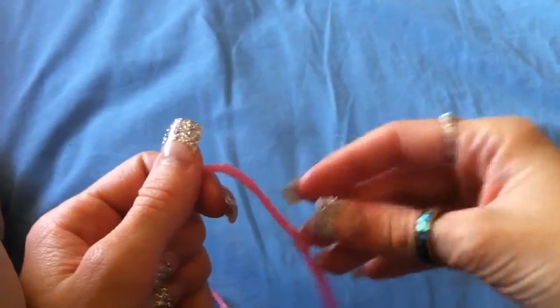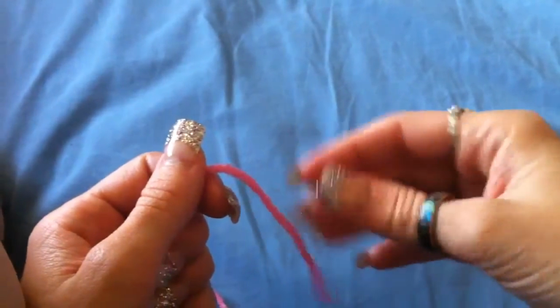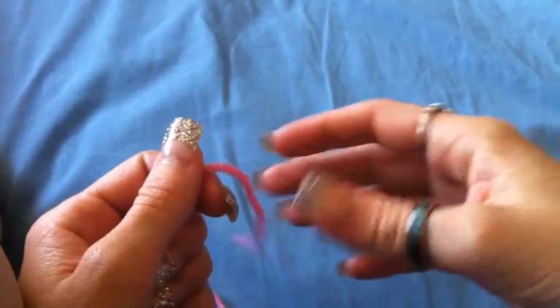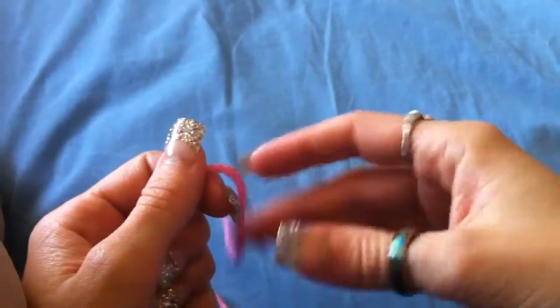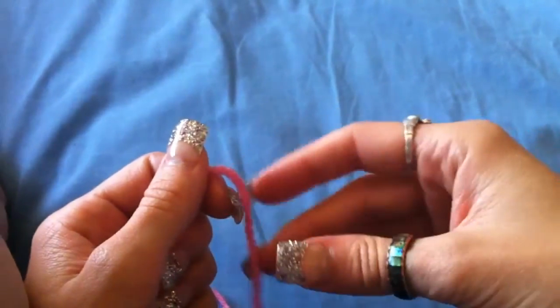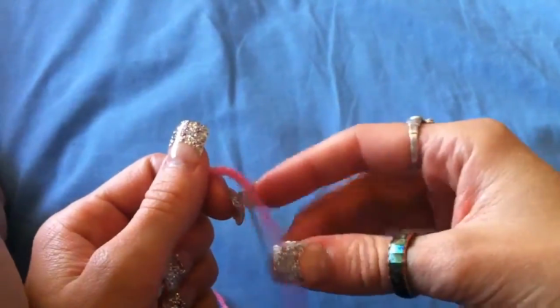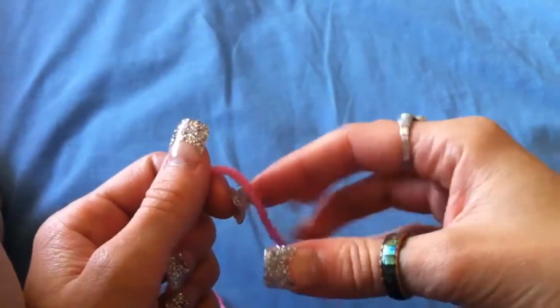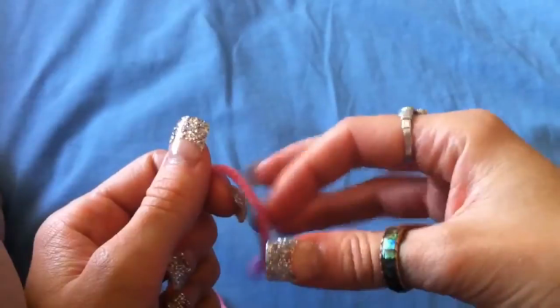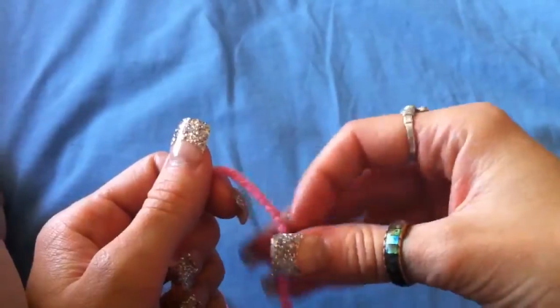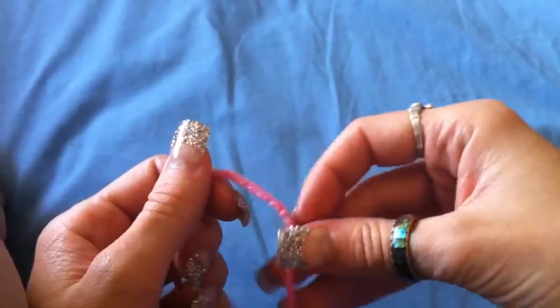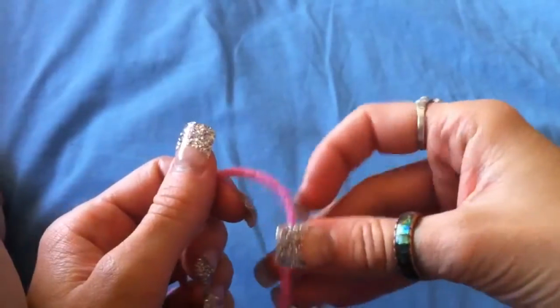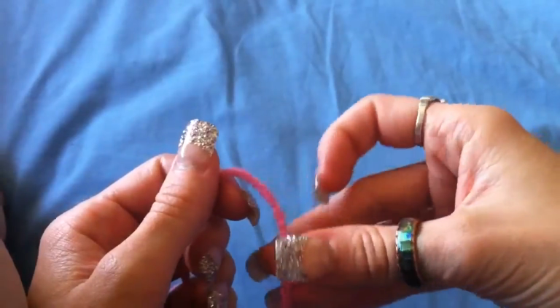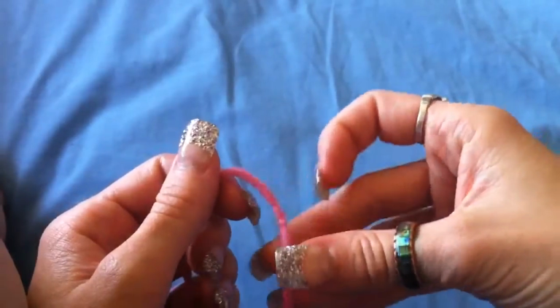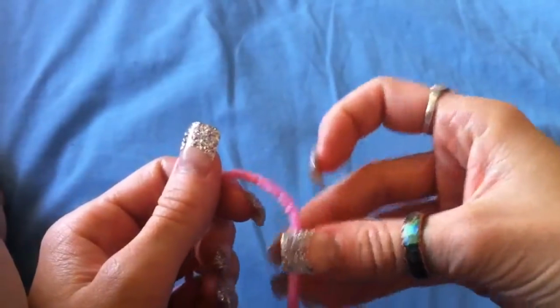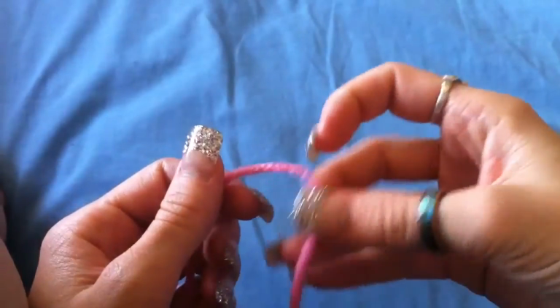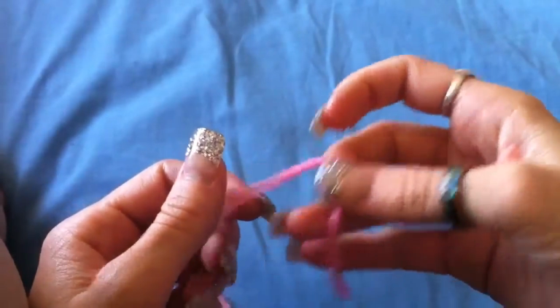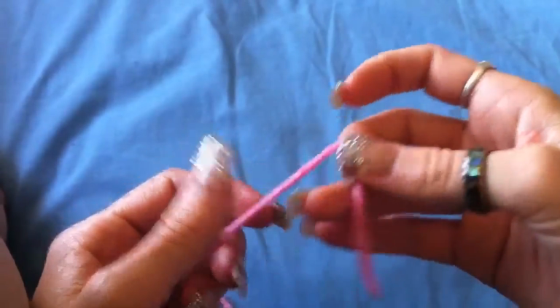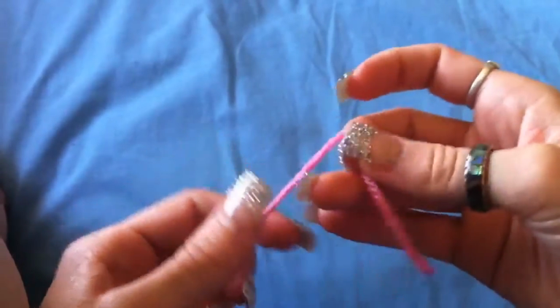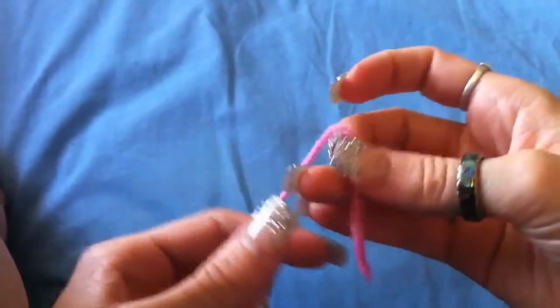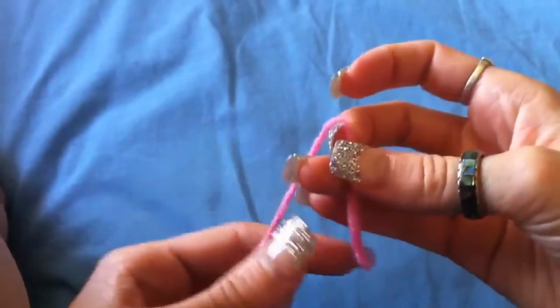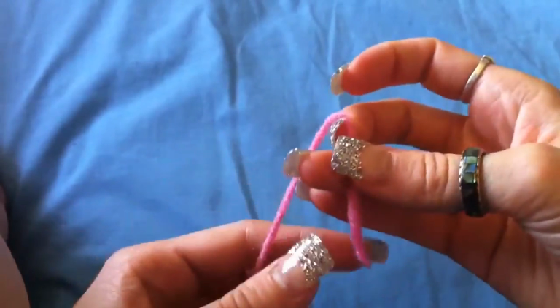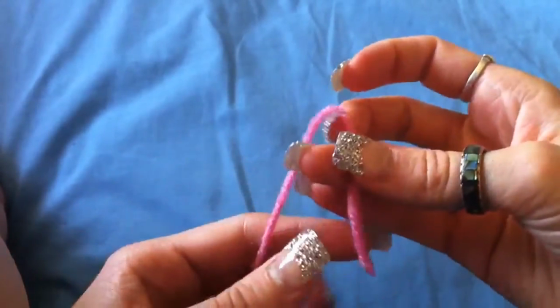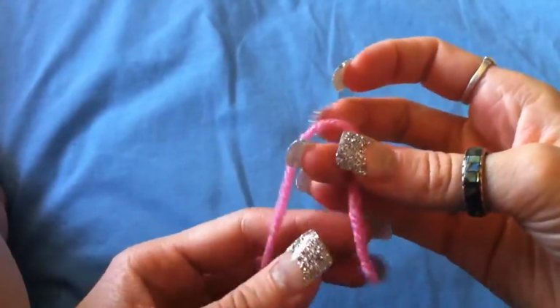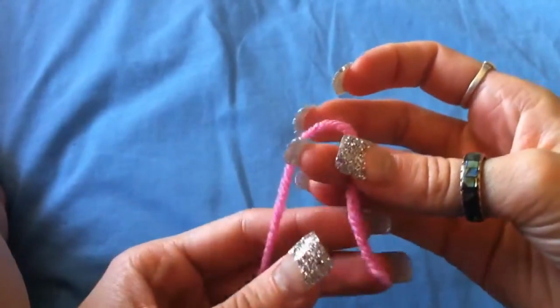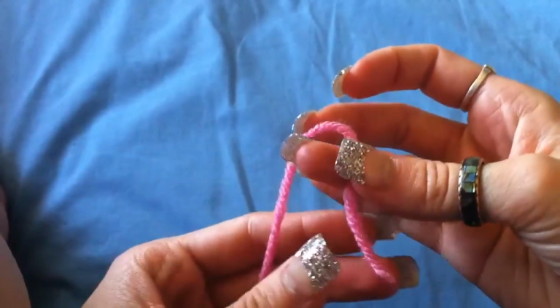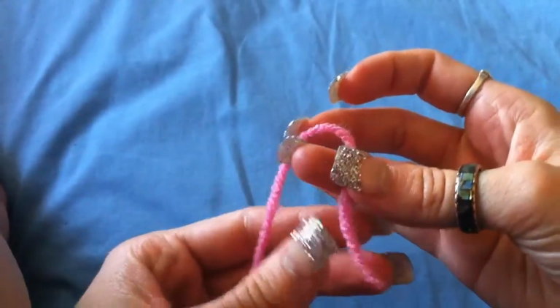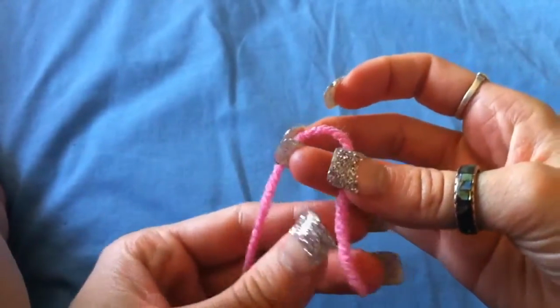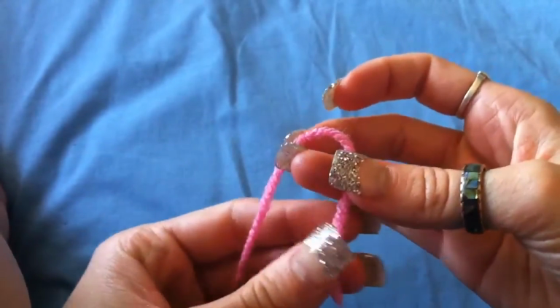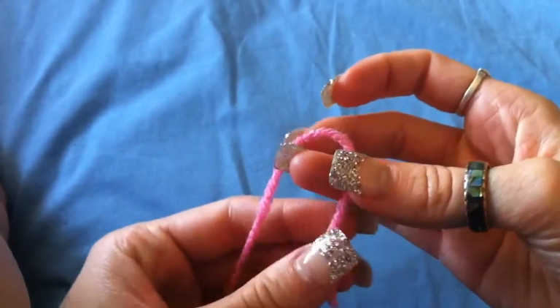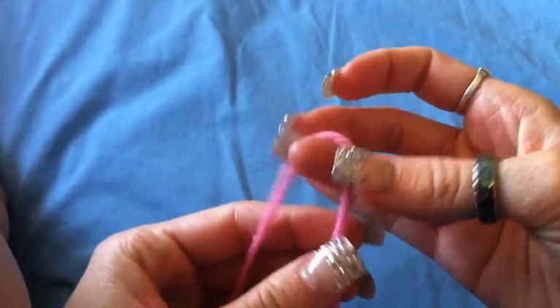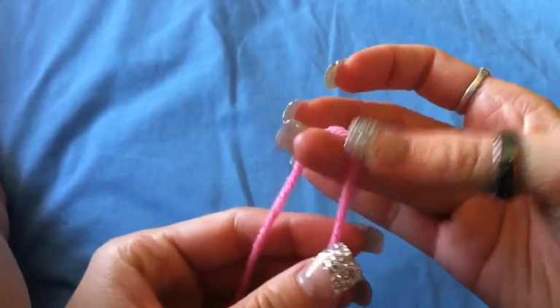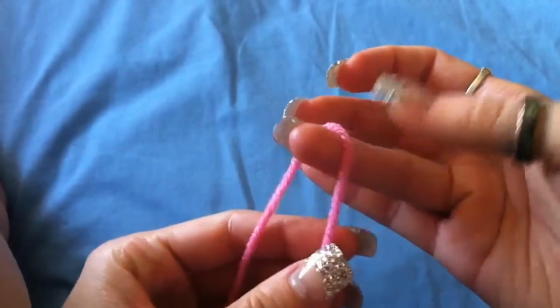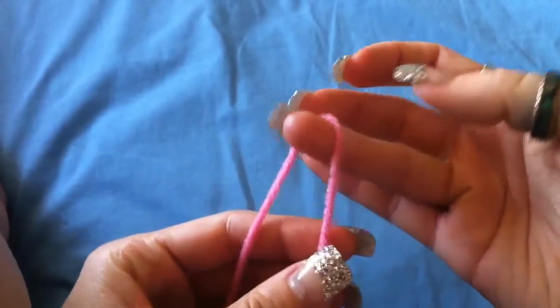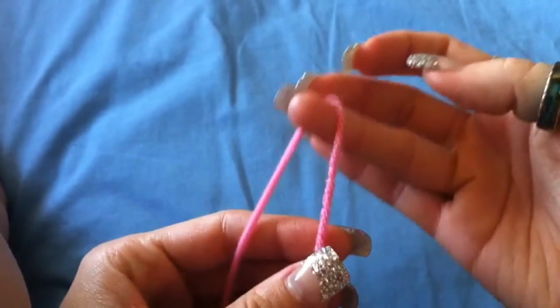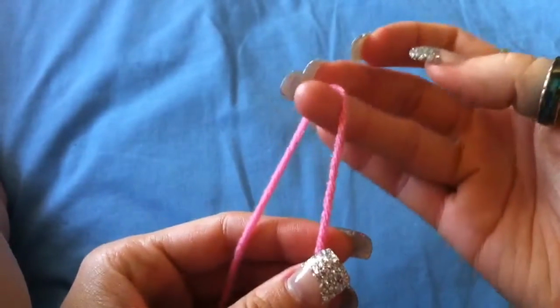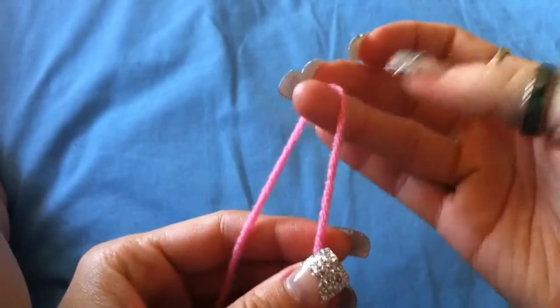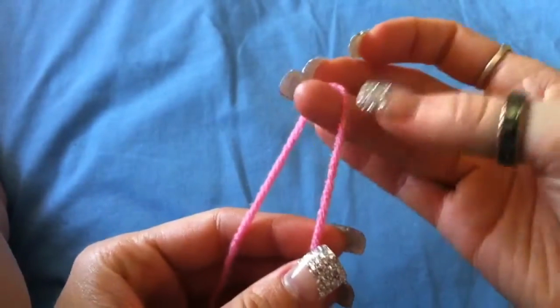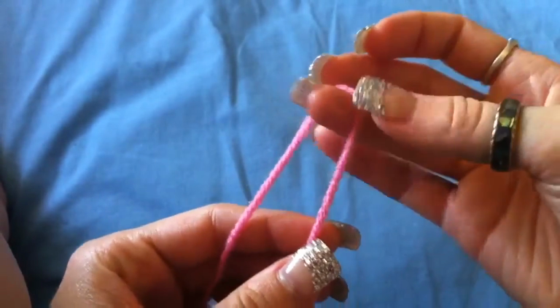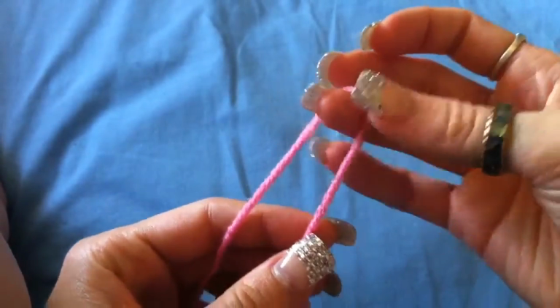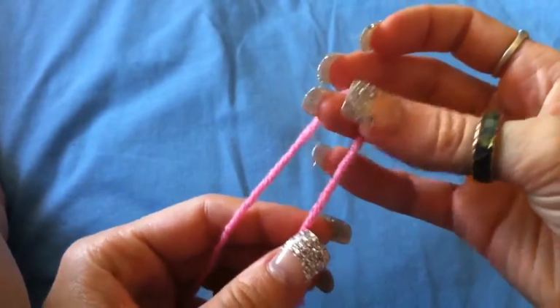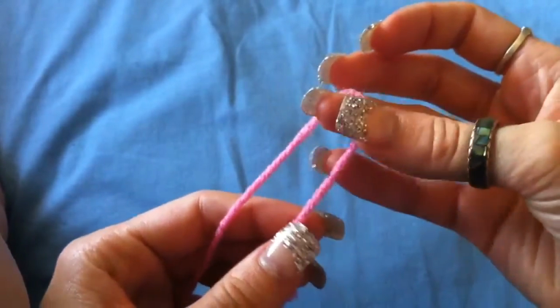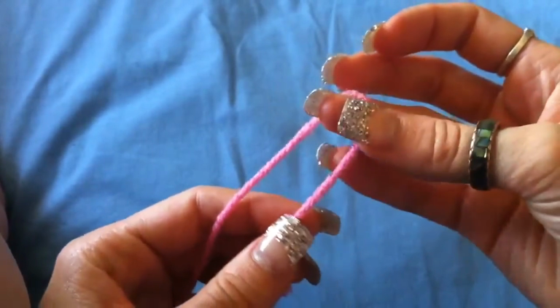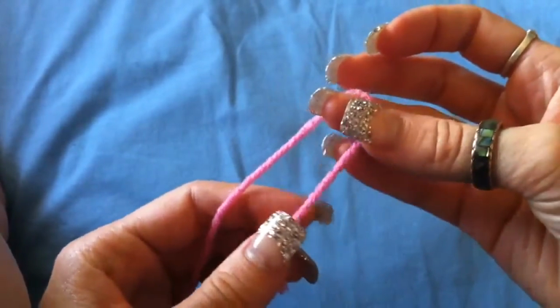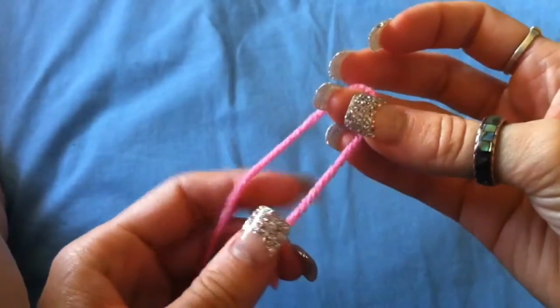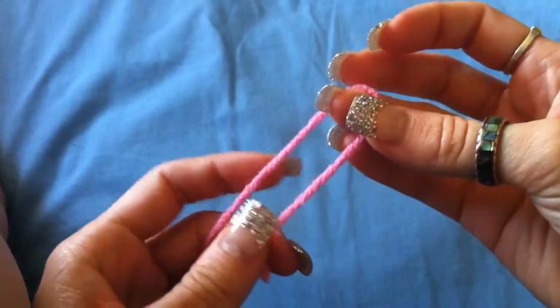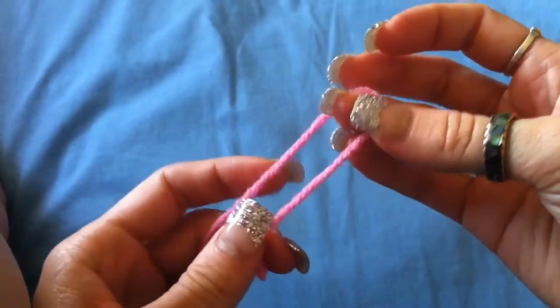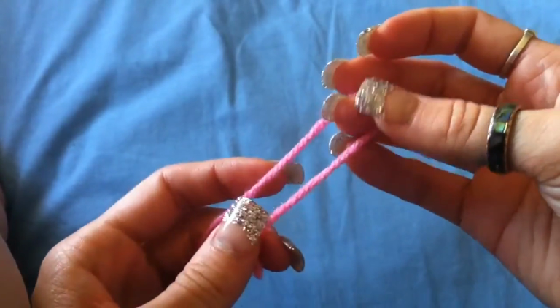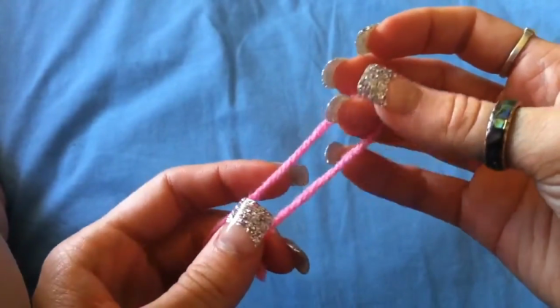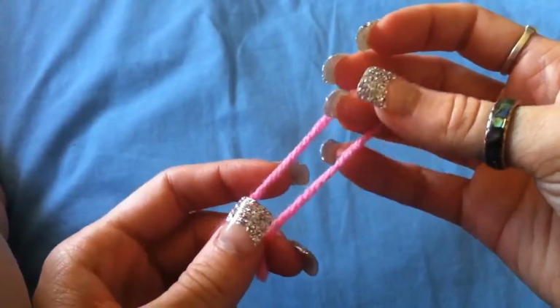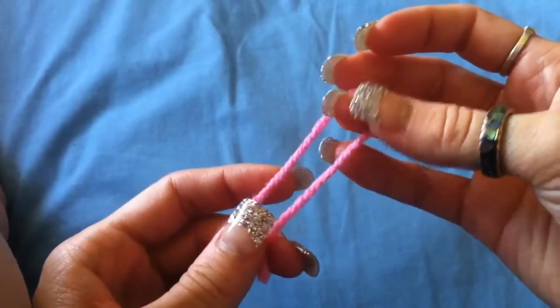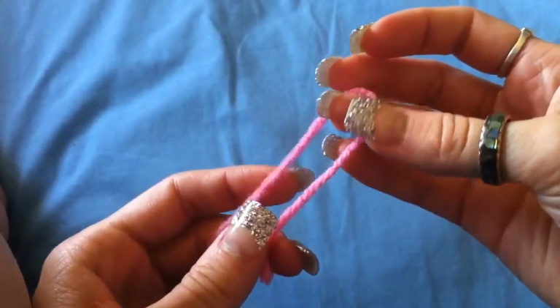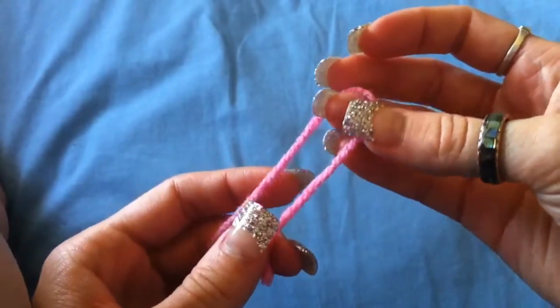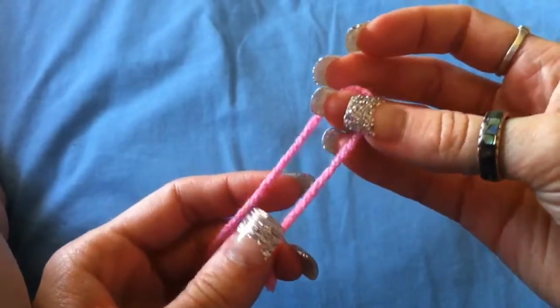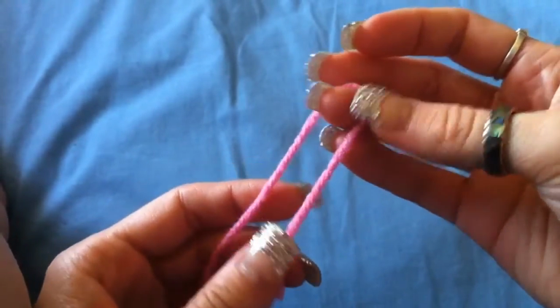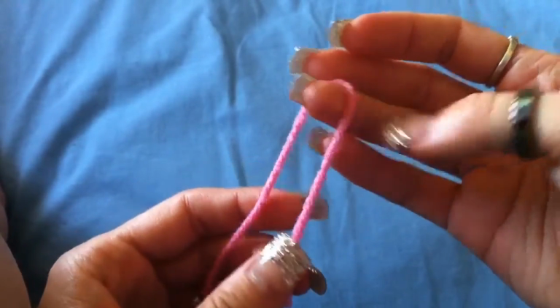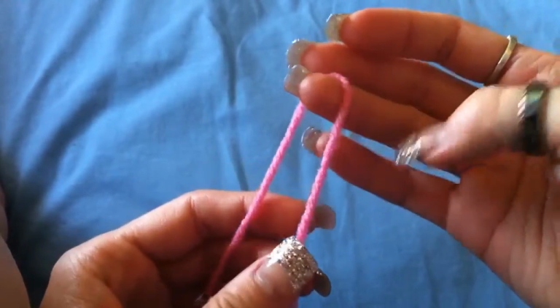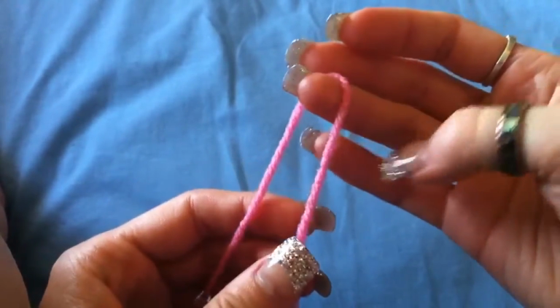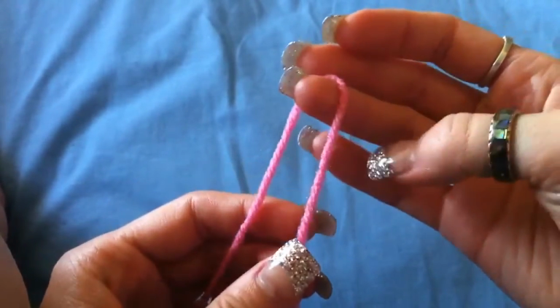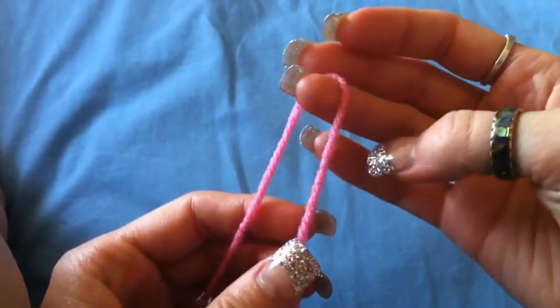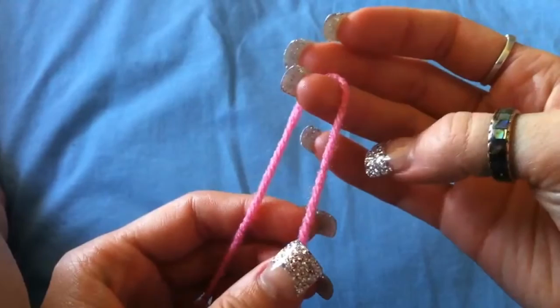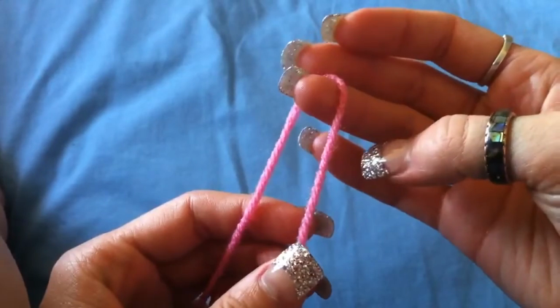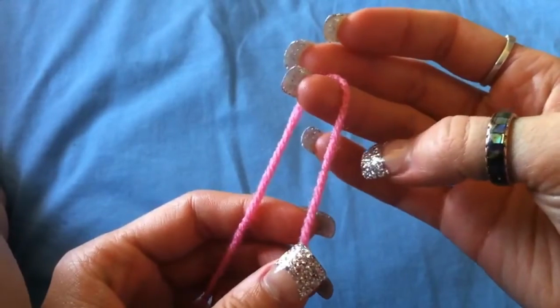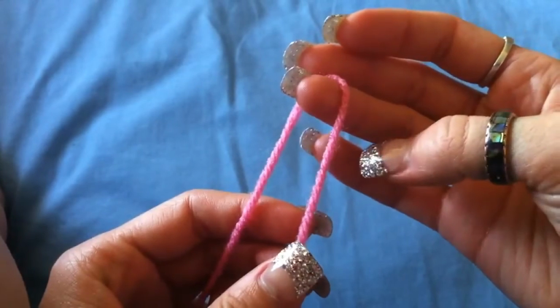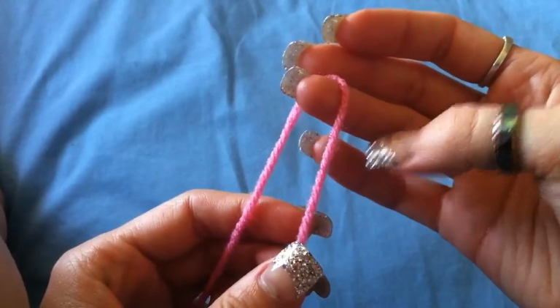The first thing we're going to learn, to start off all of your sections of the cloak, is called a slip knot.